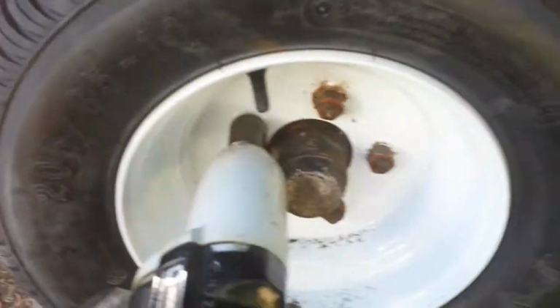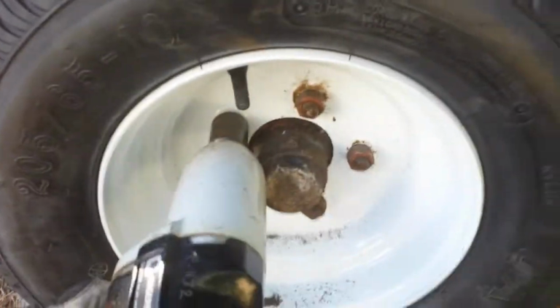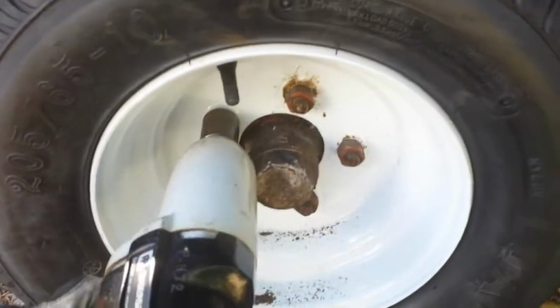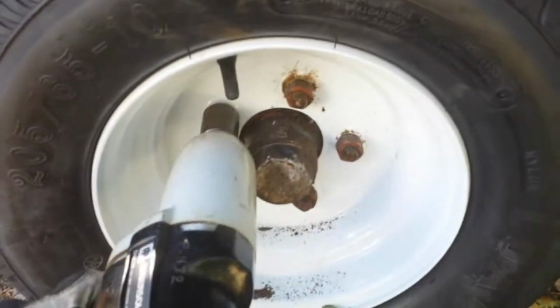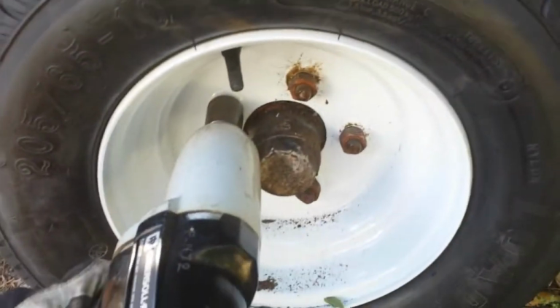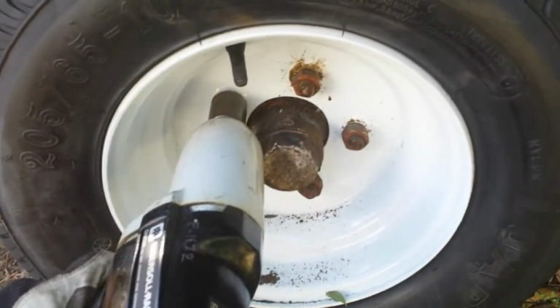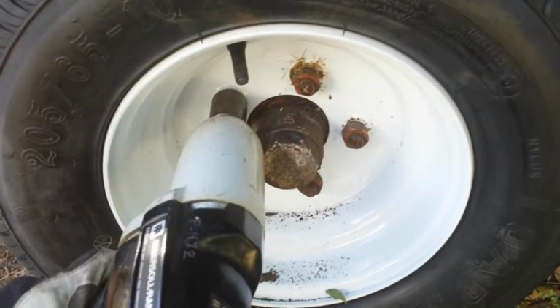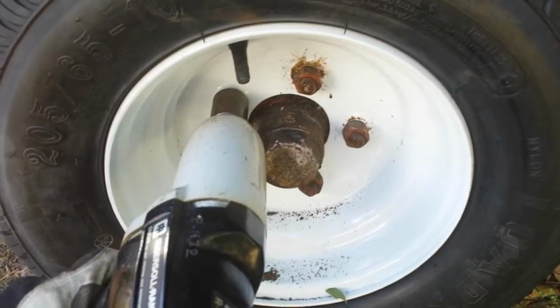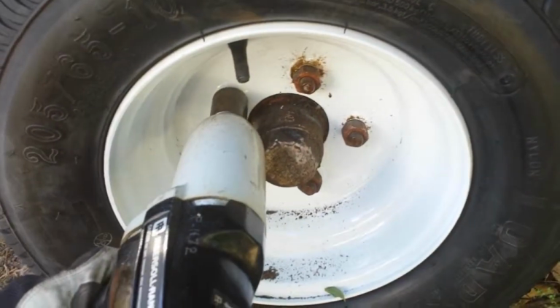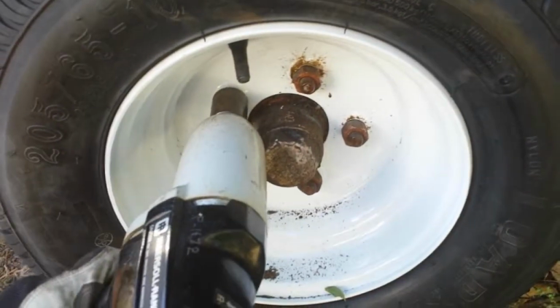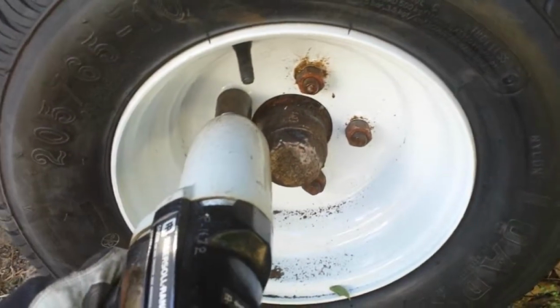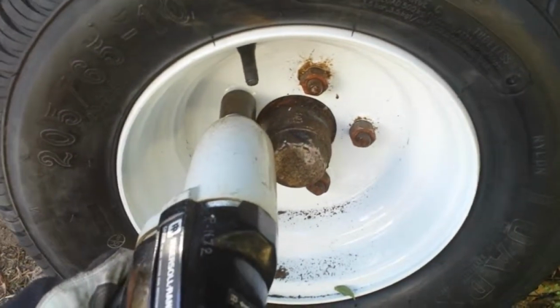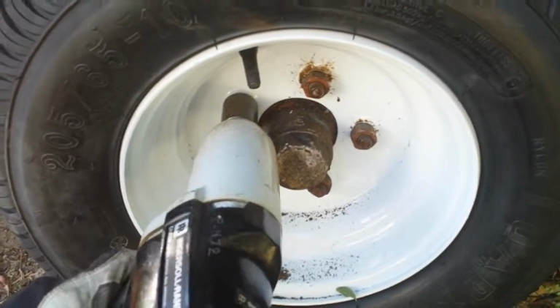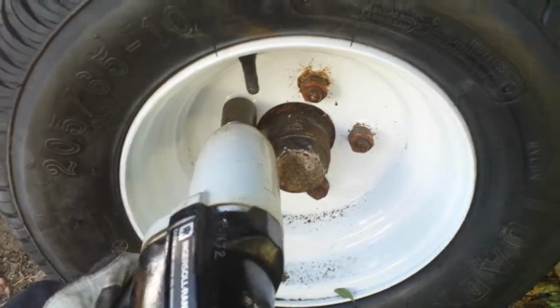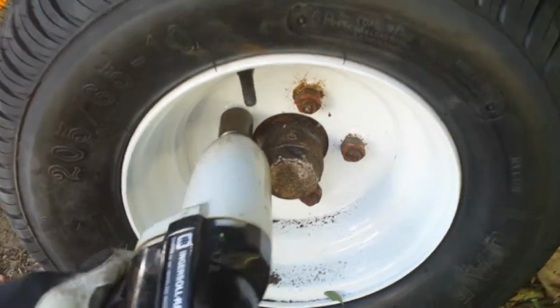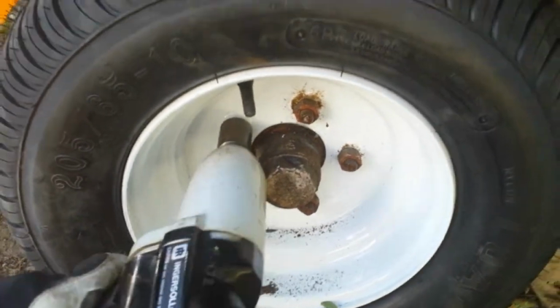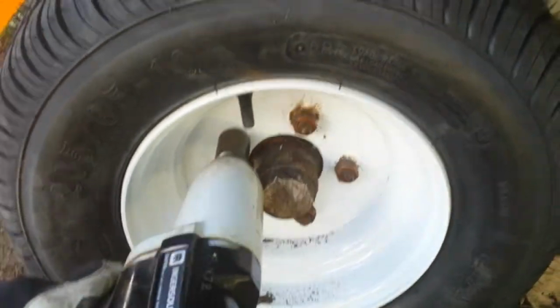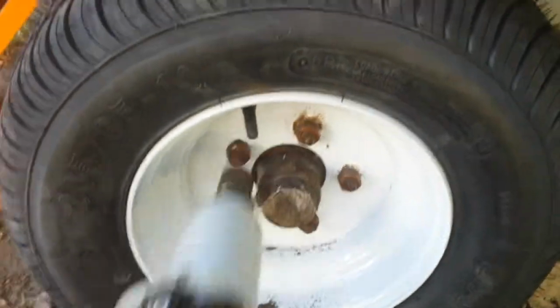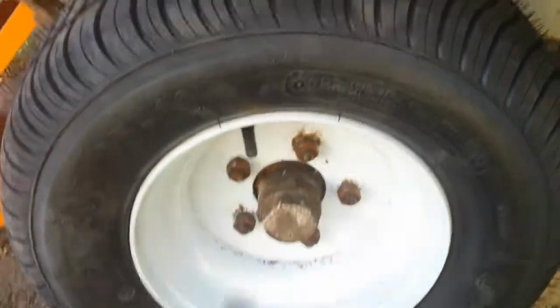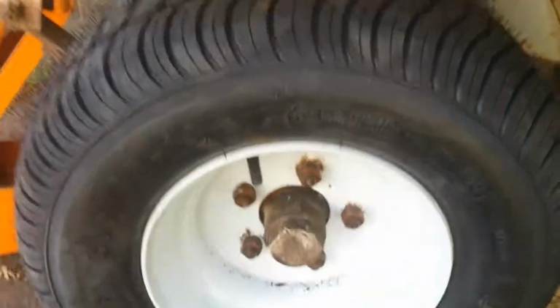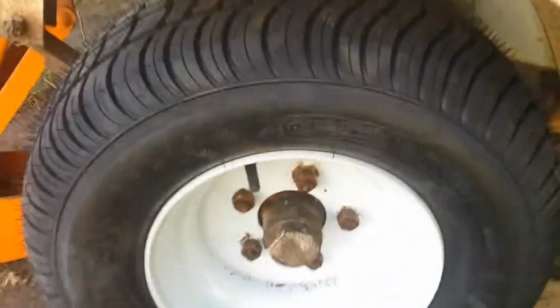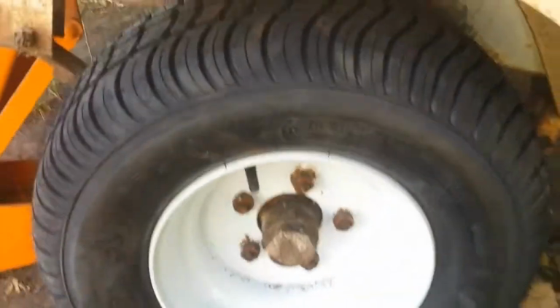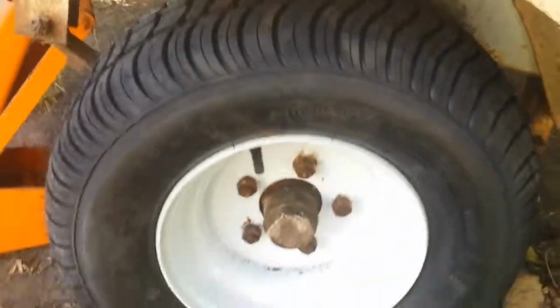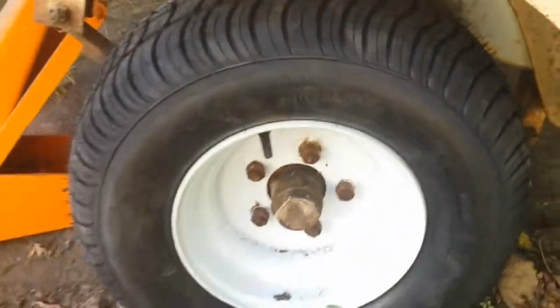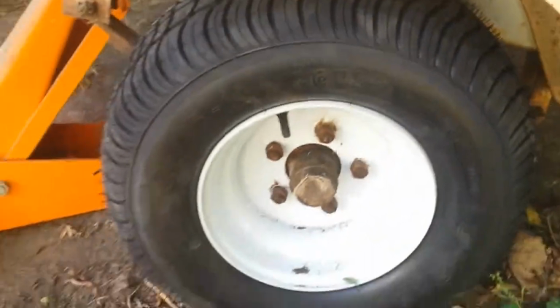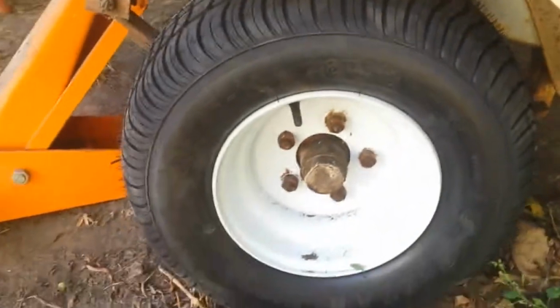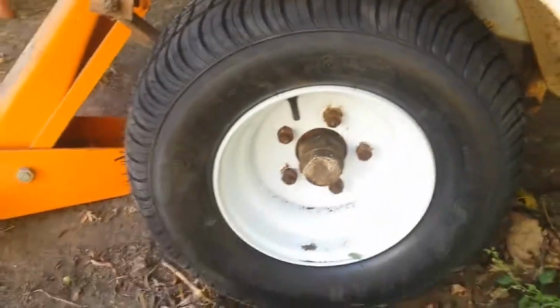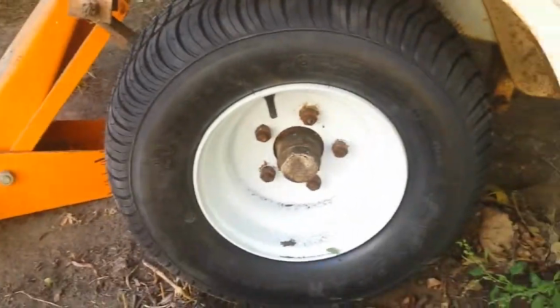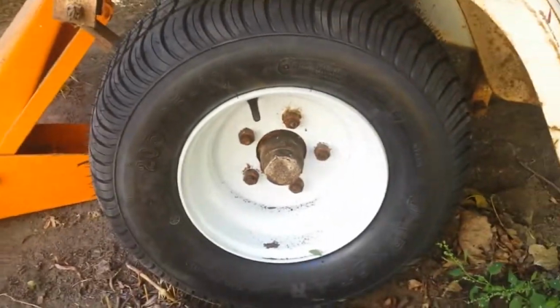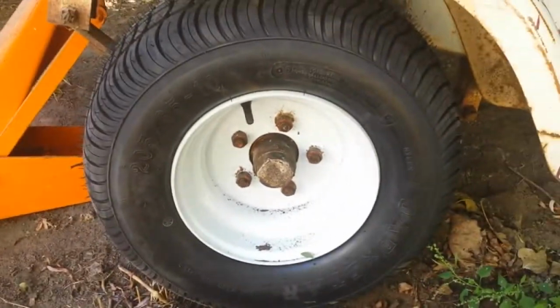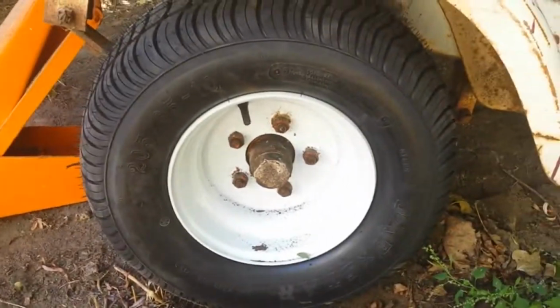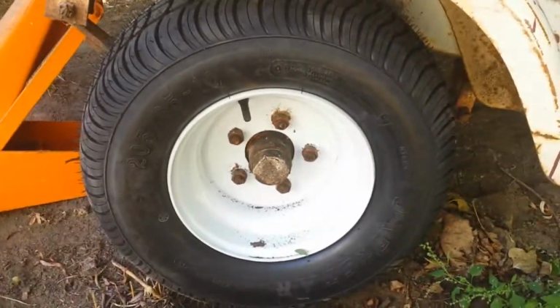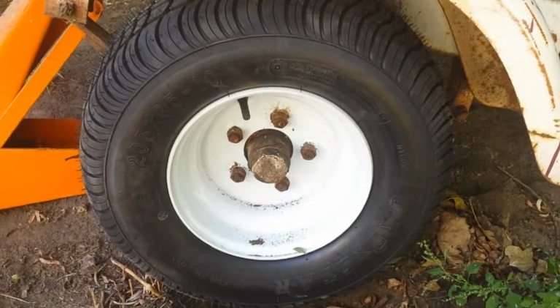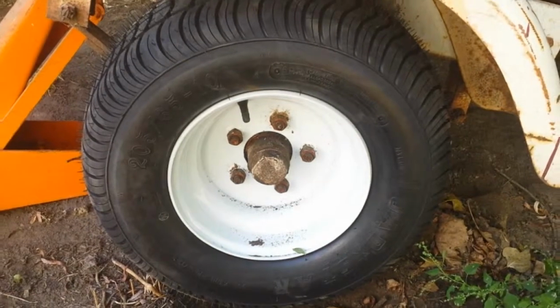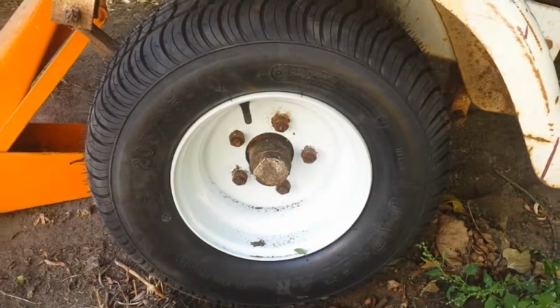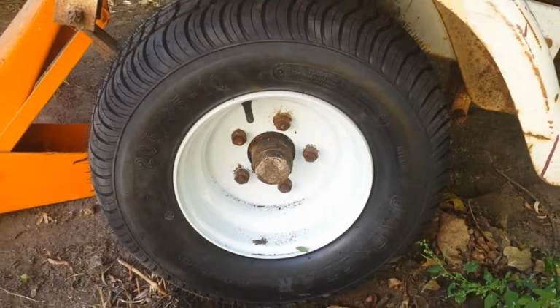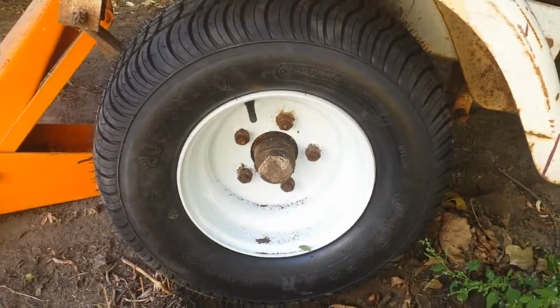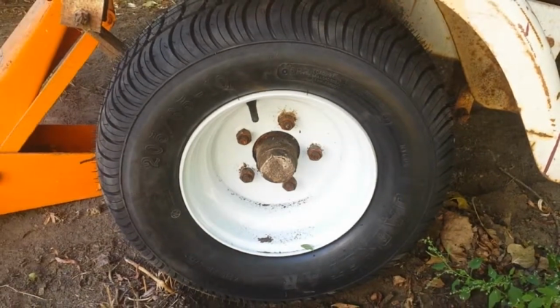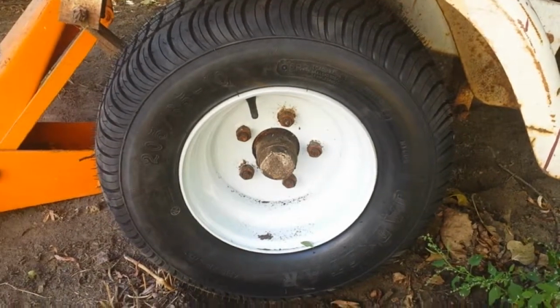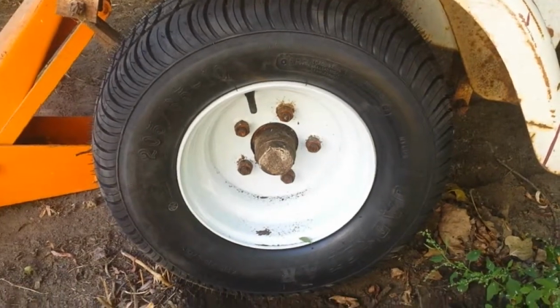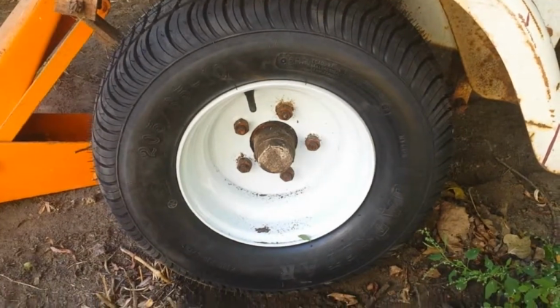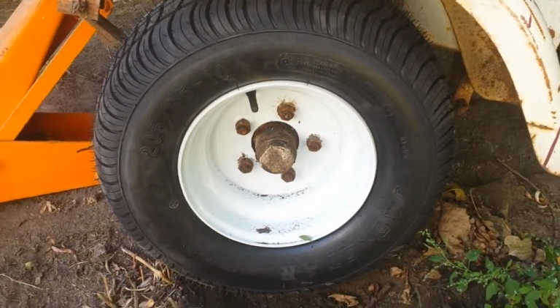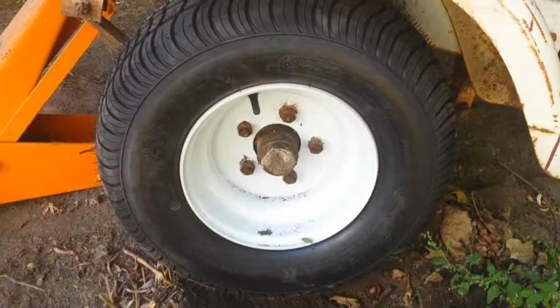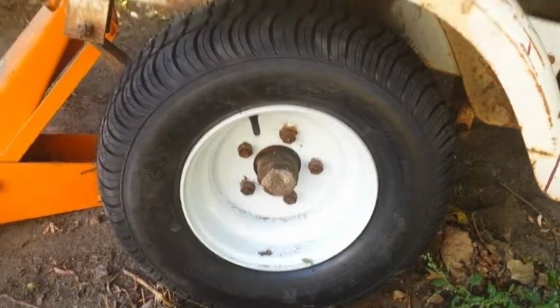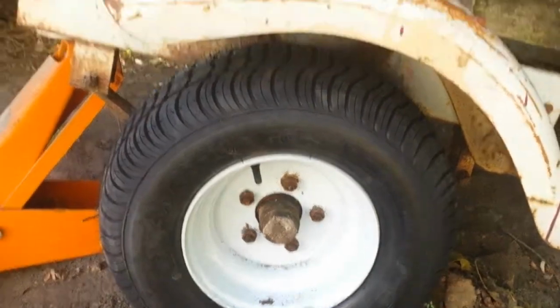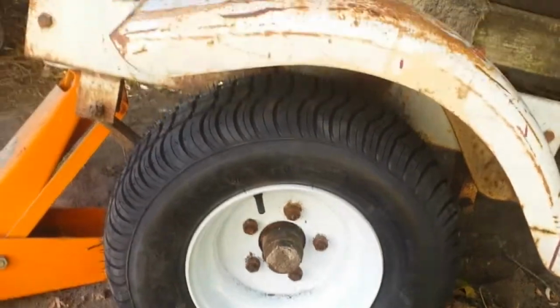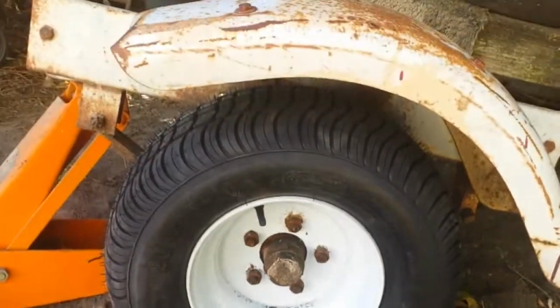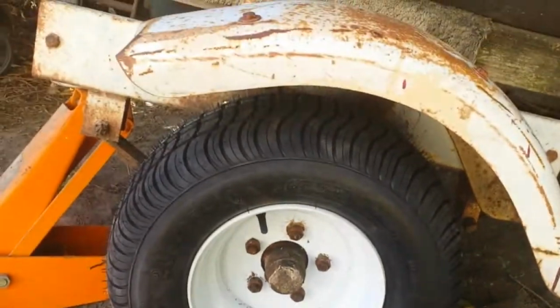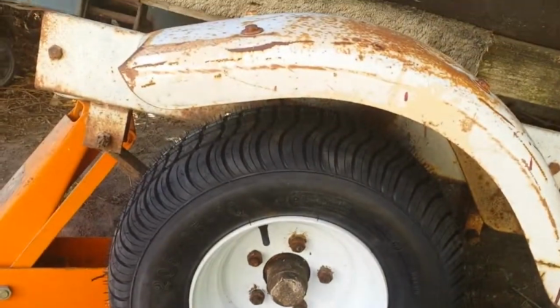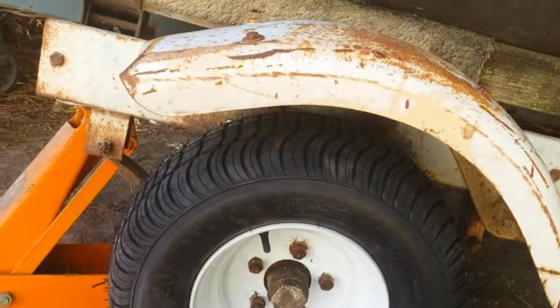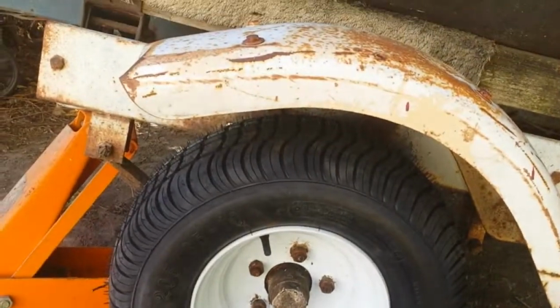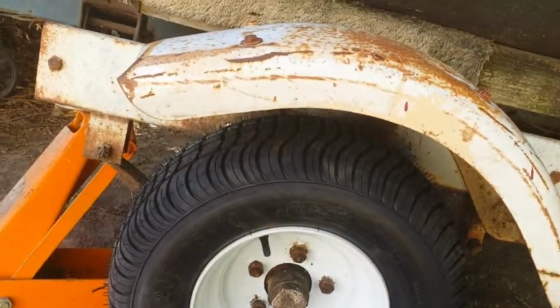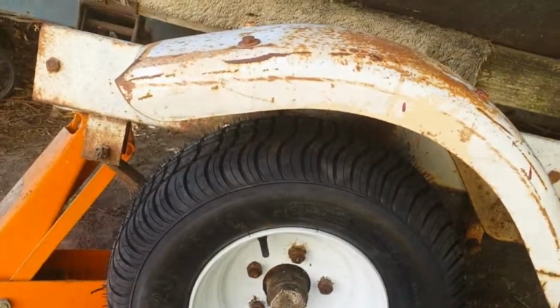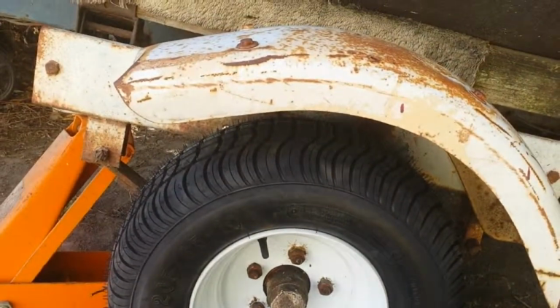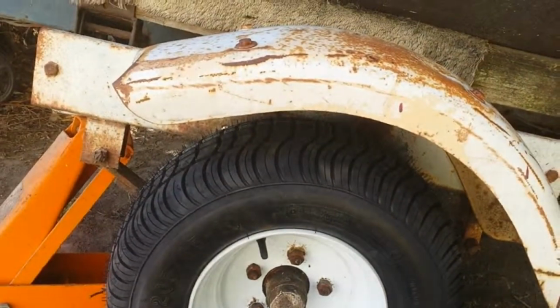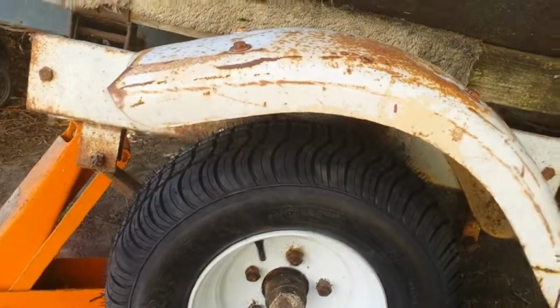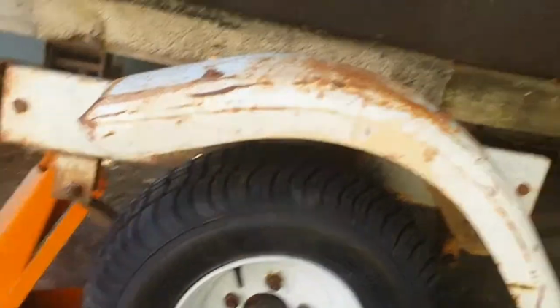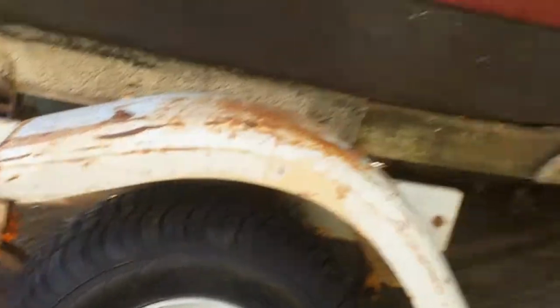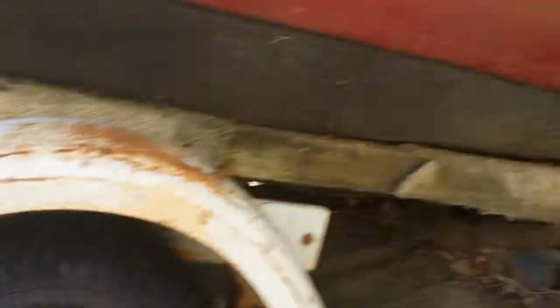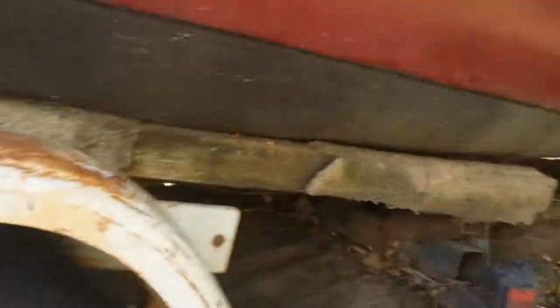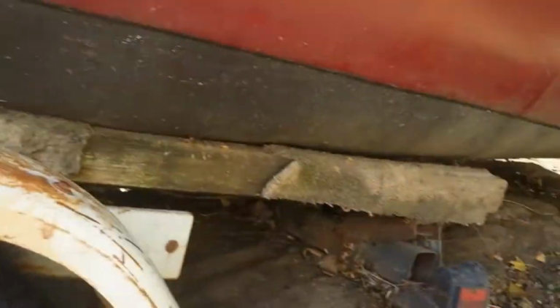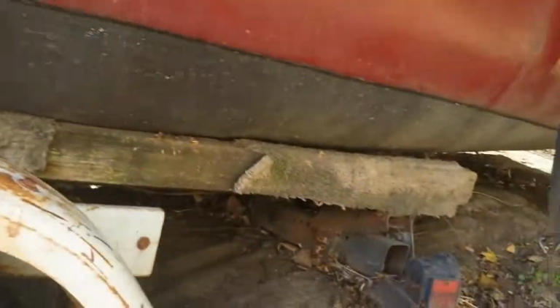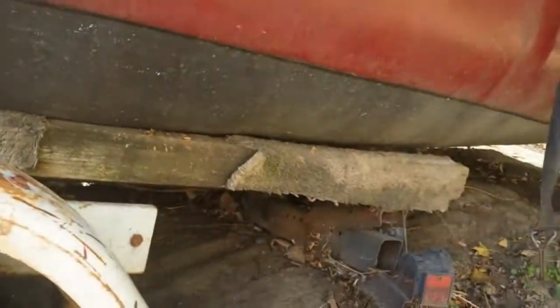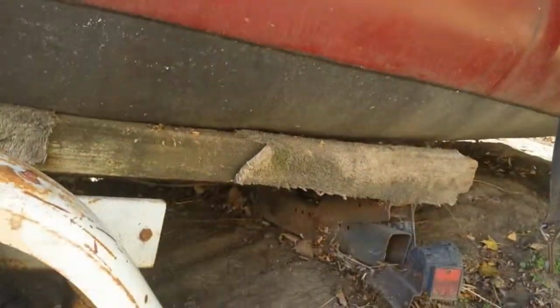Alright, and that is how you put a tire on a boat trailer.